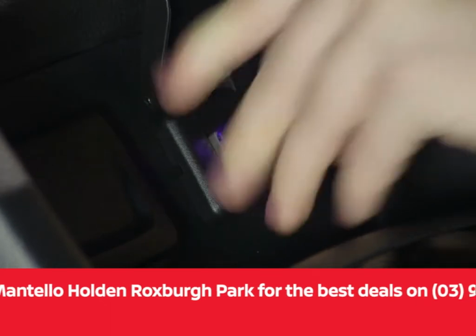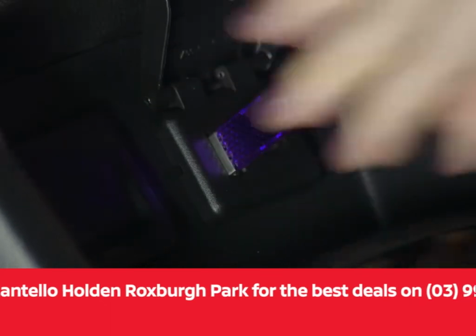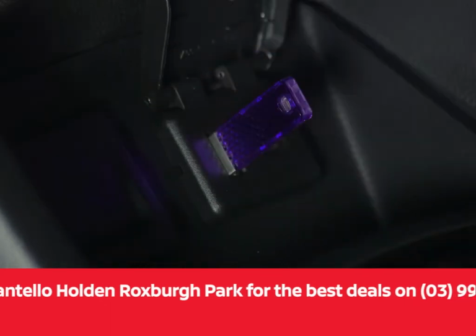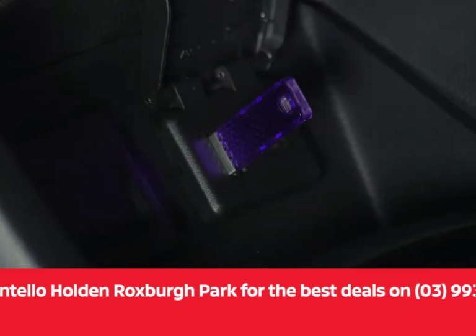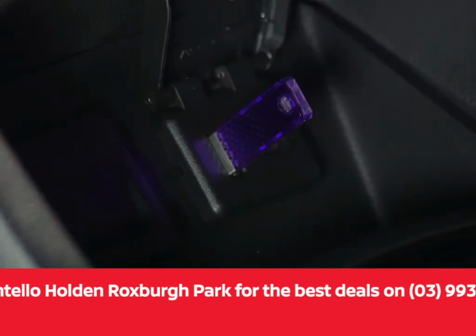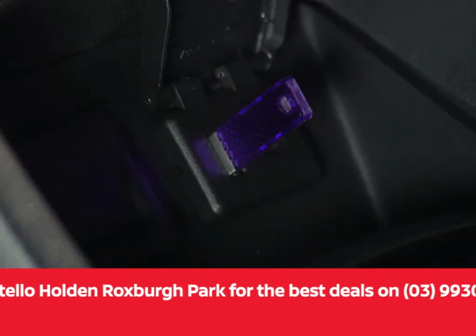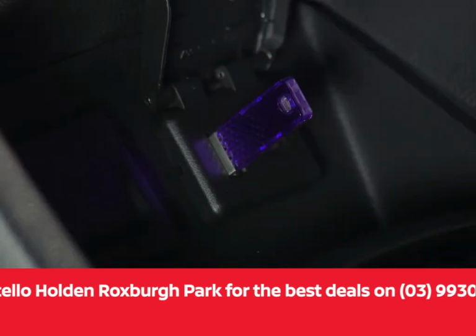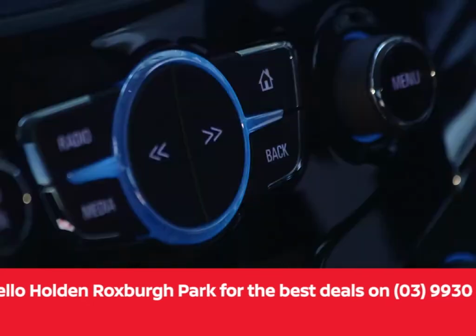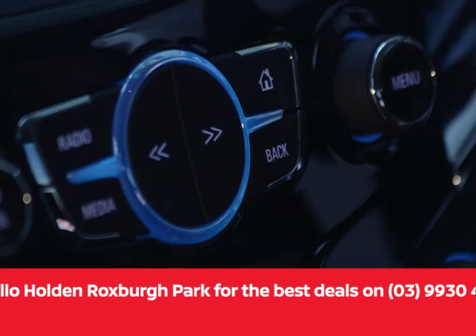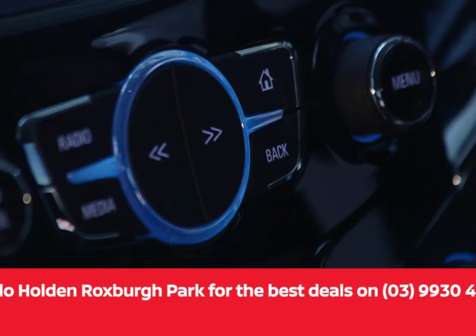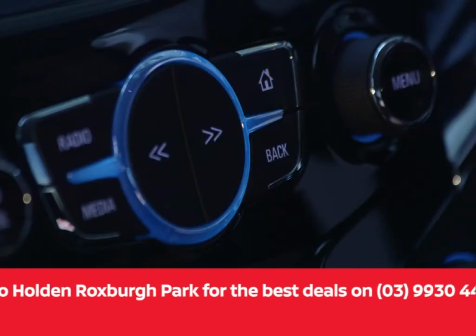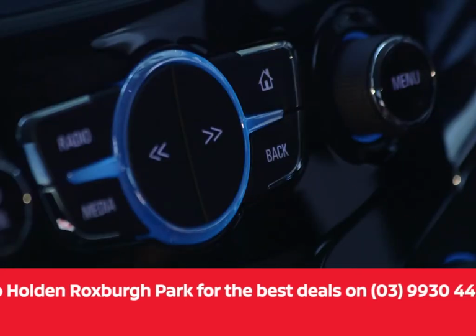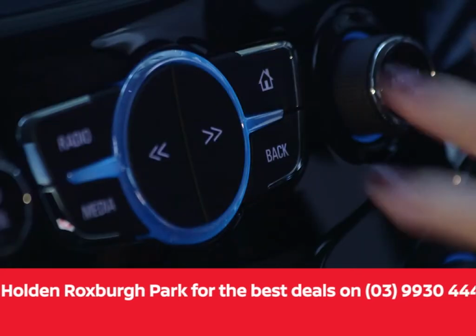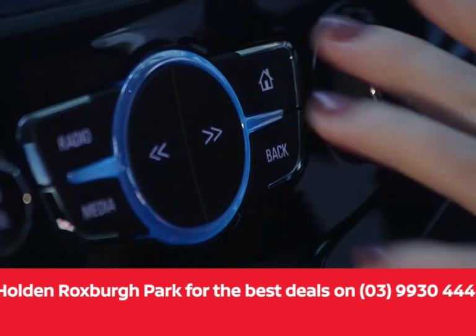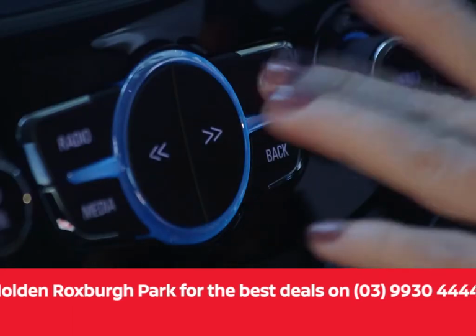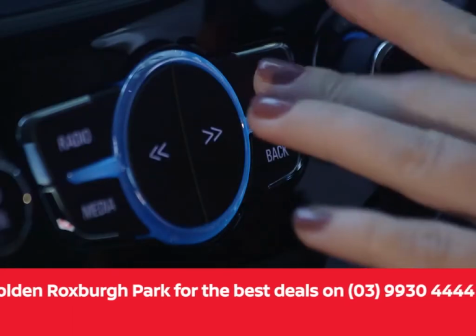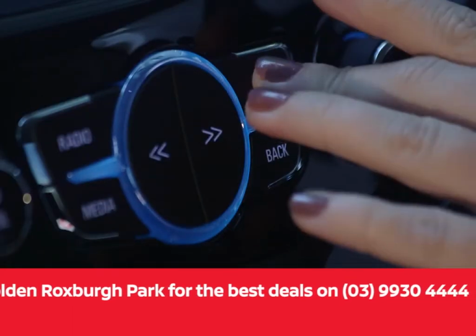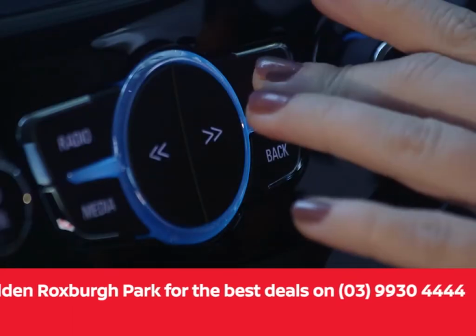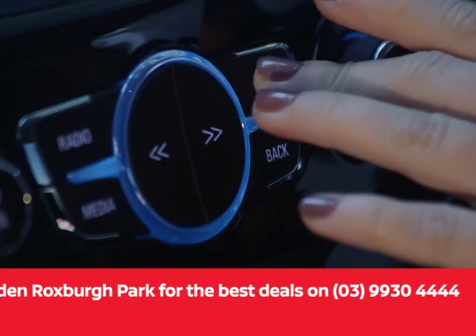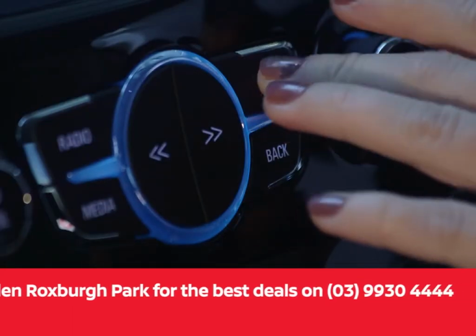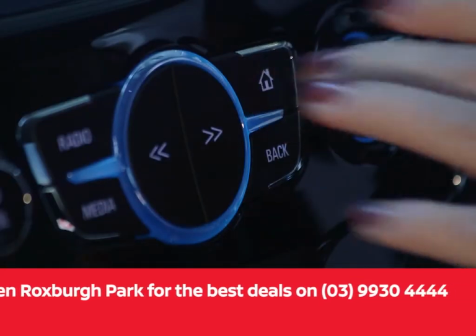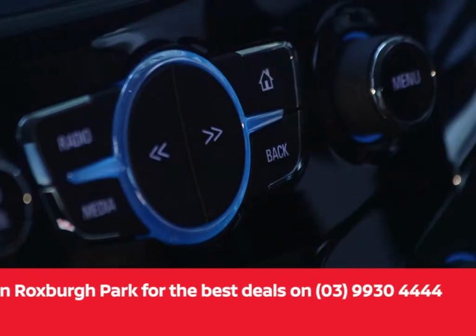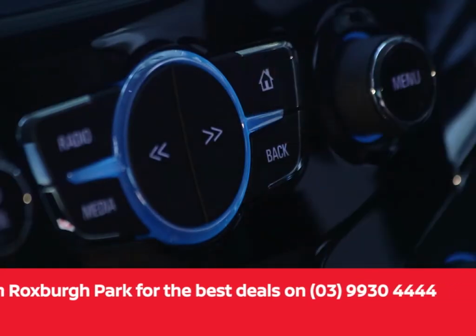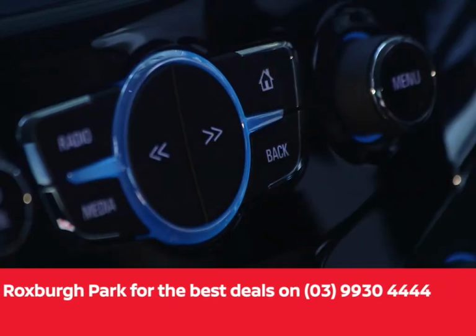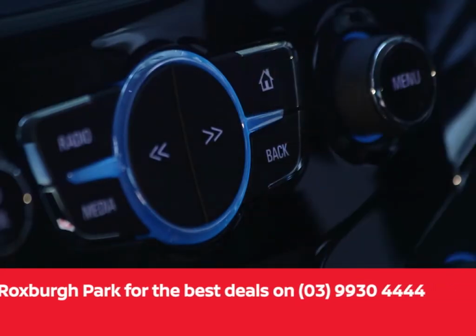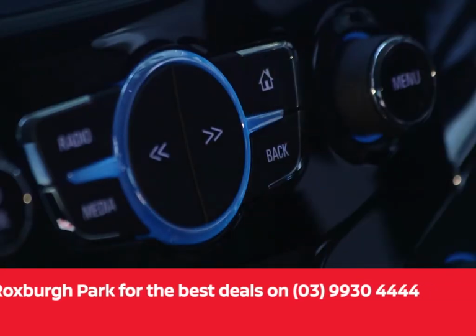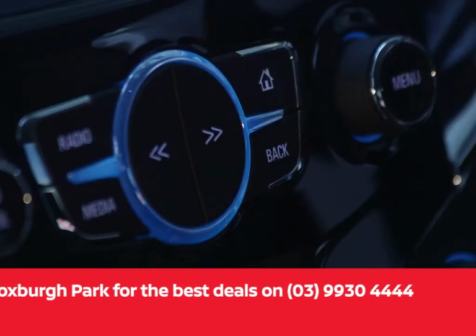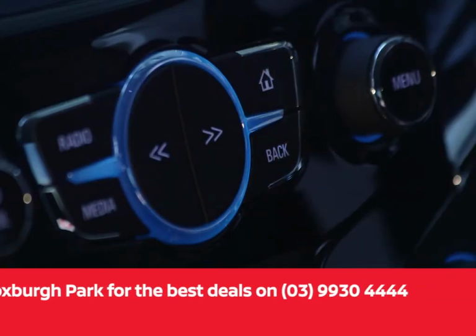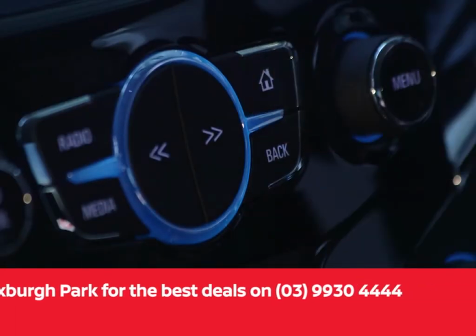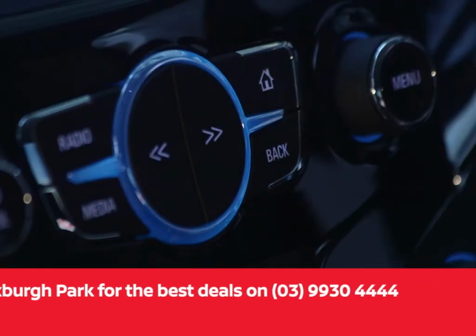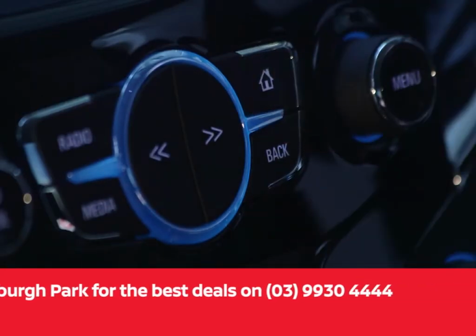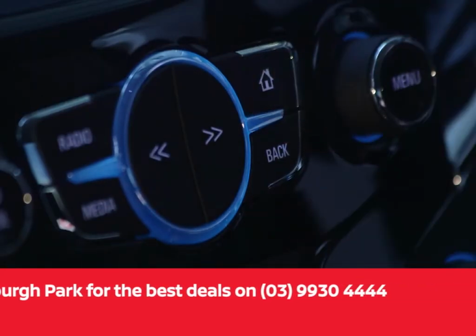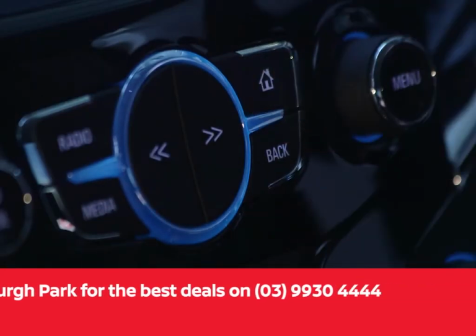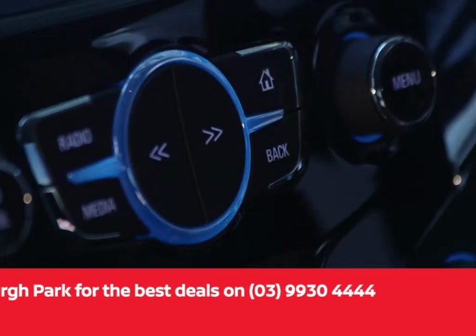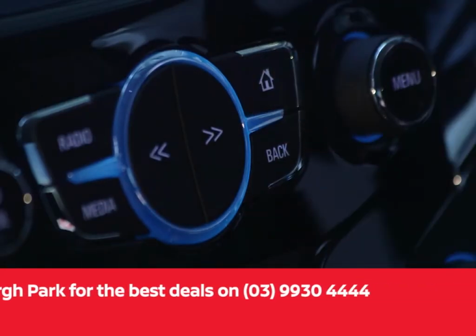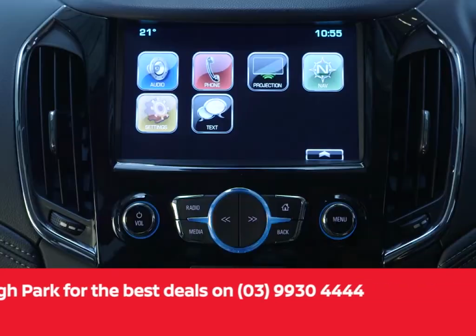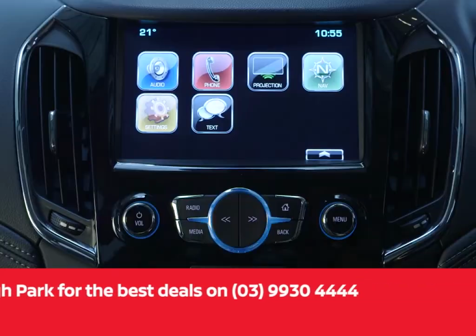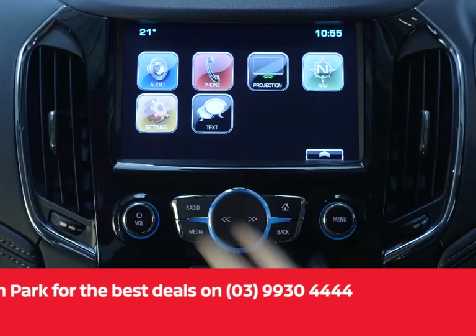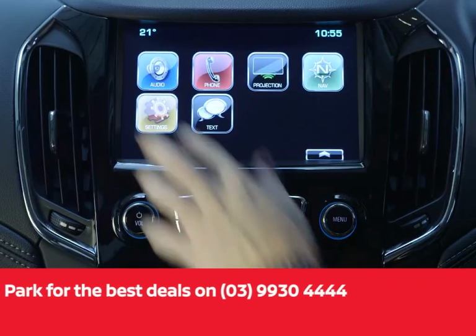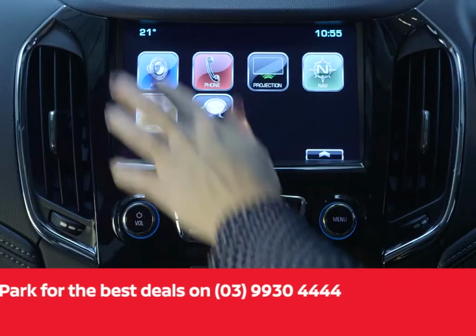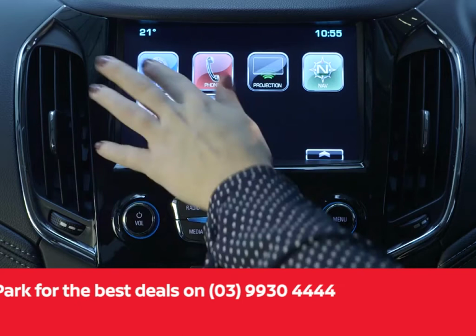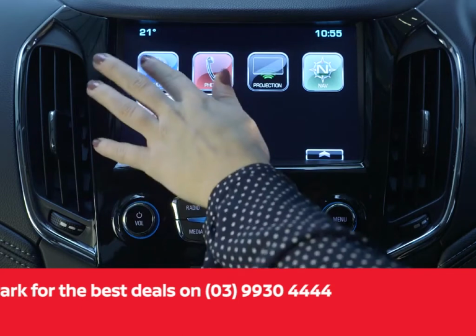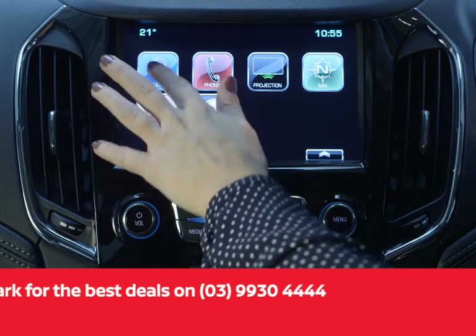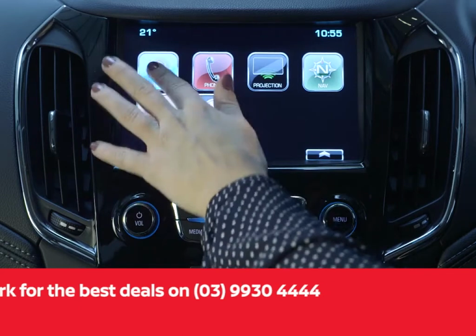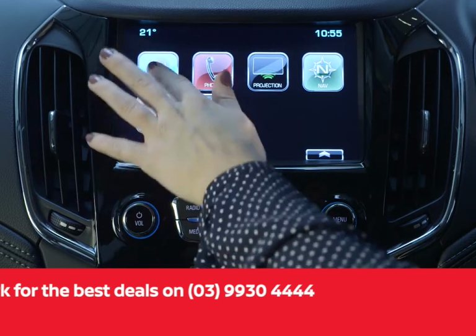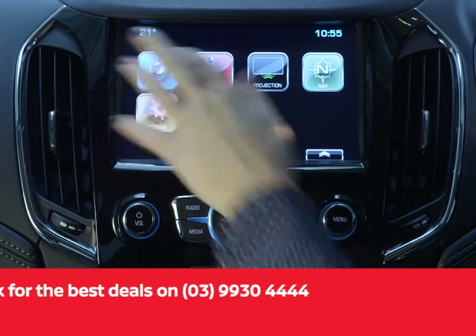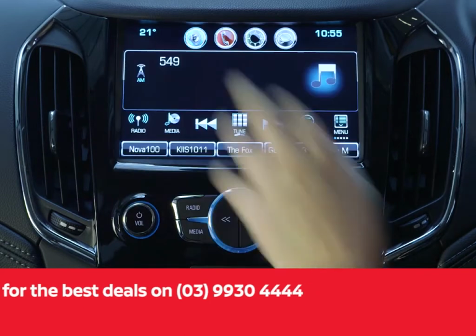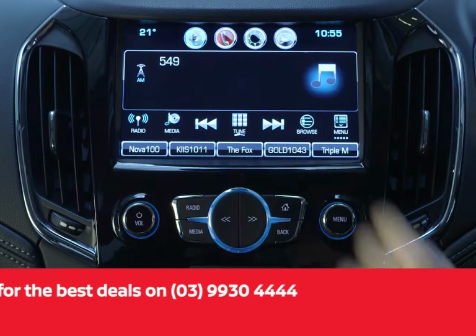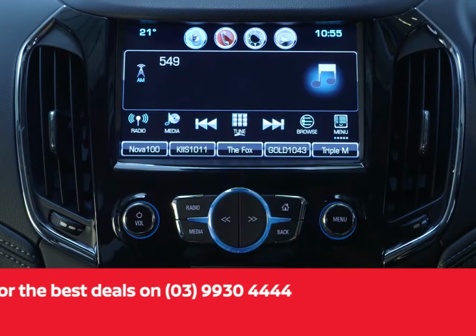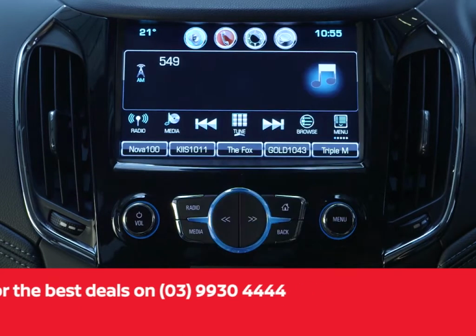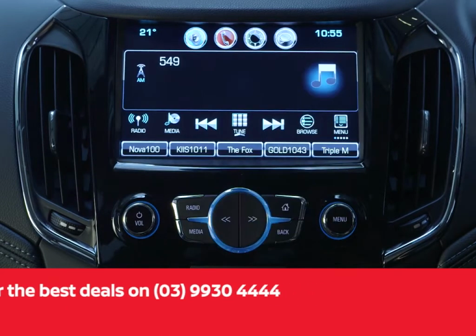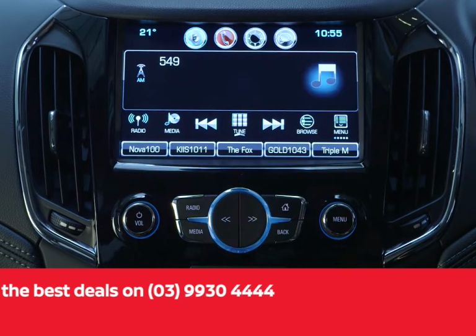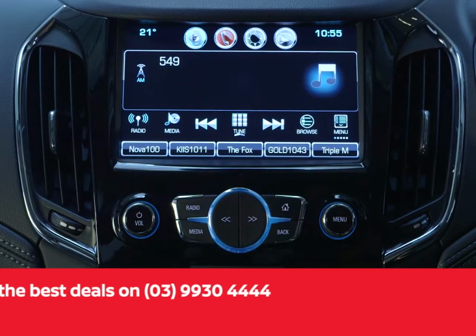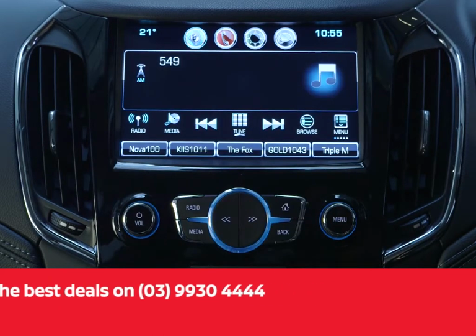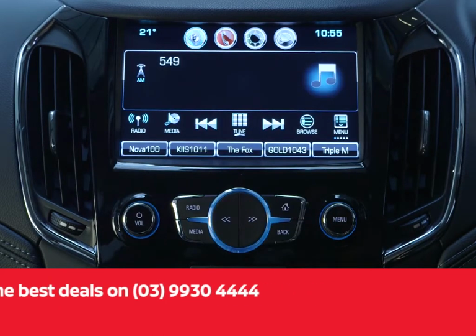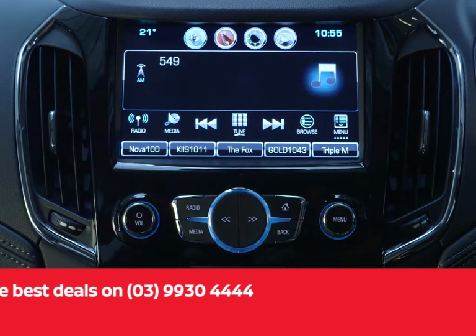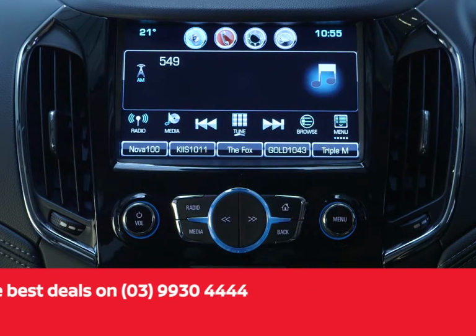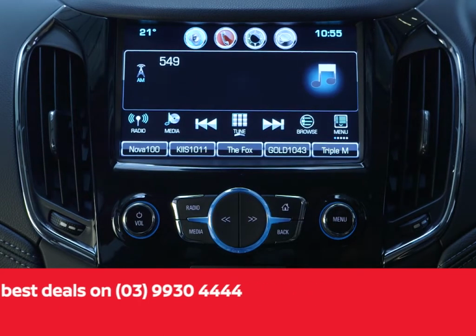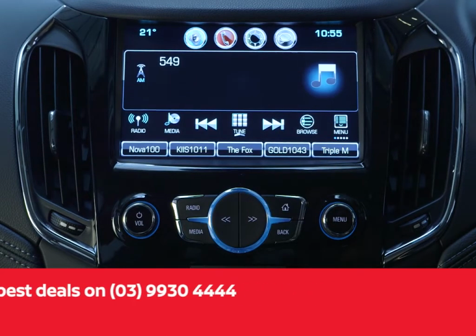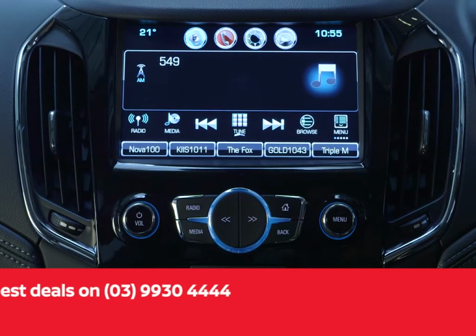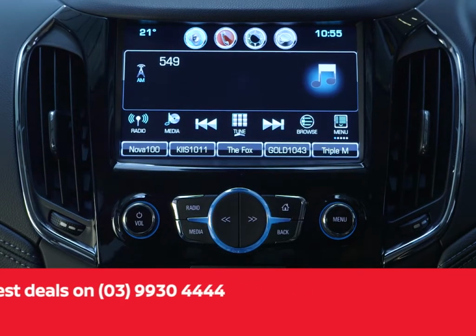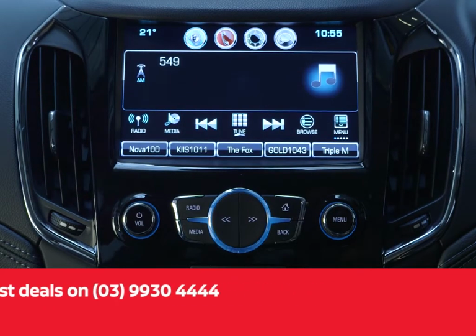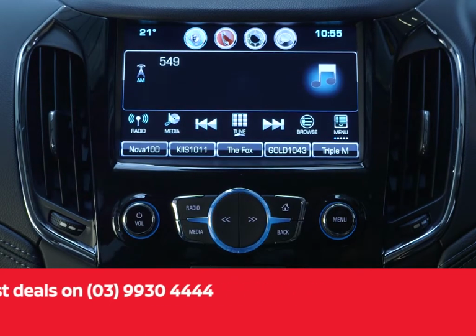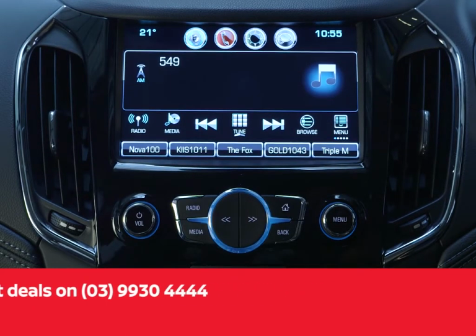Press the home button on the centre console to bring up the main home page and select the audio icon on the touch screen.